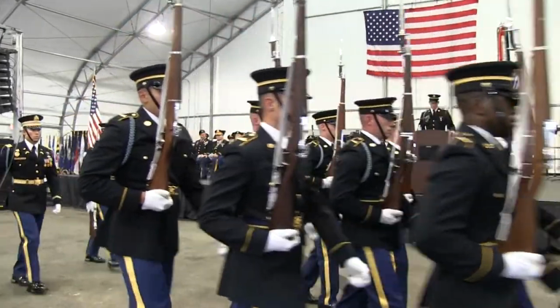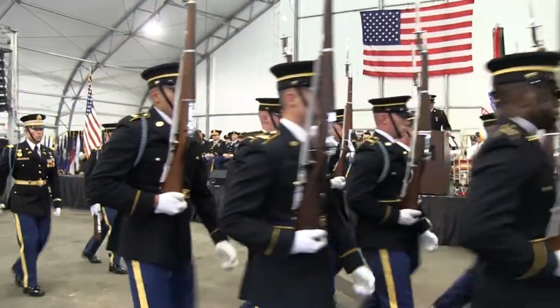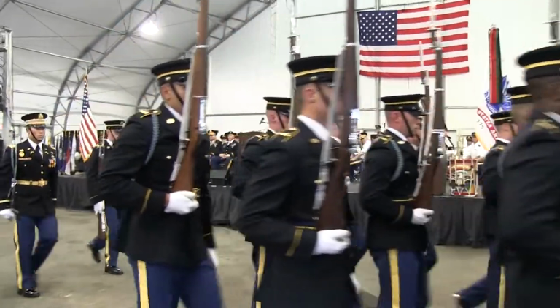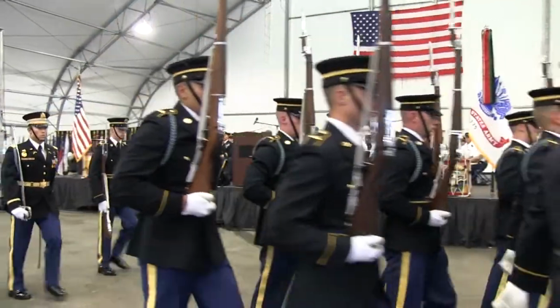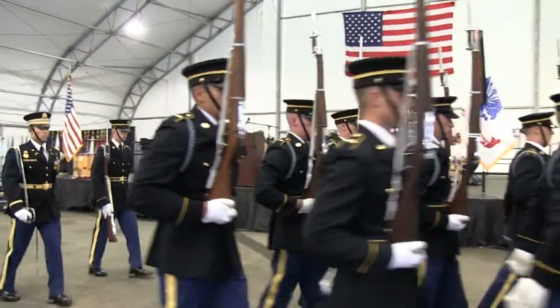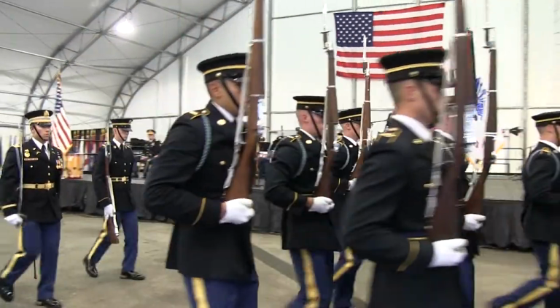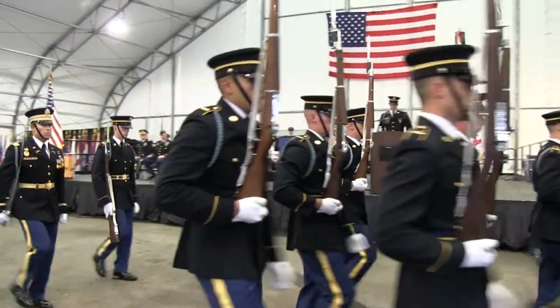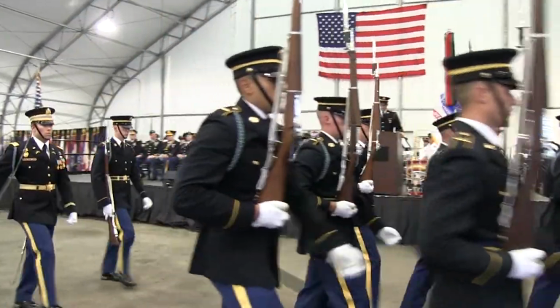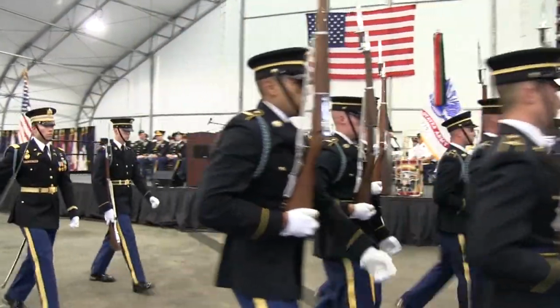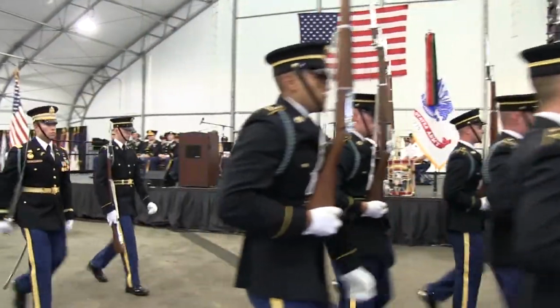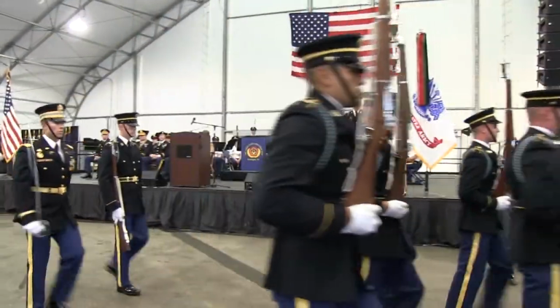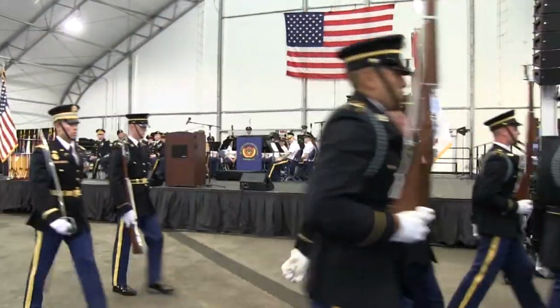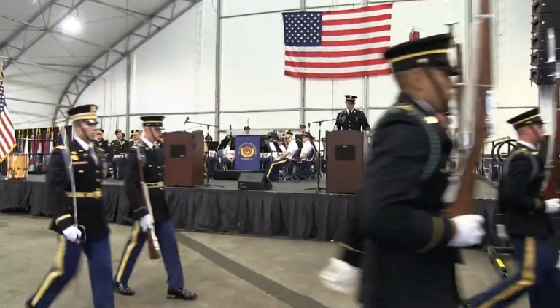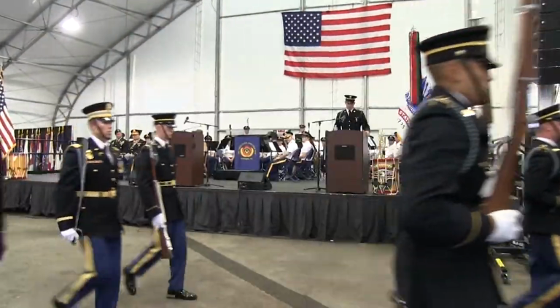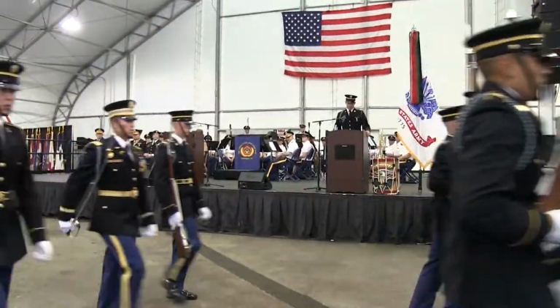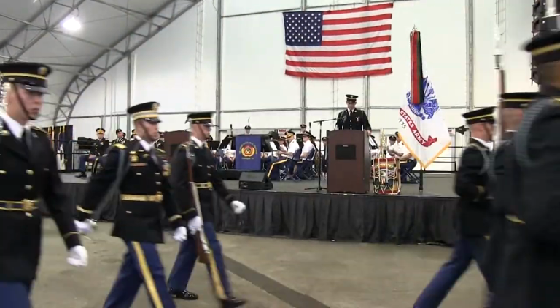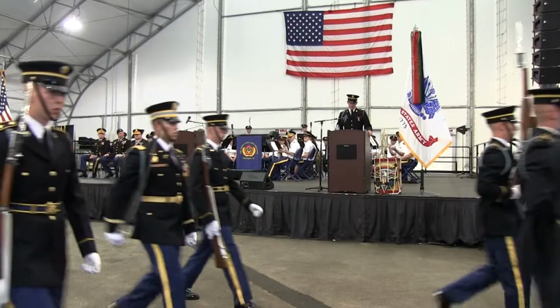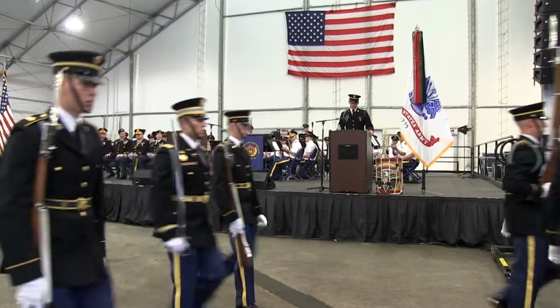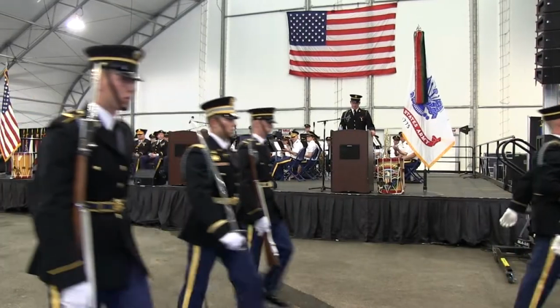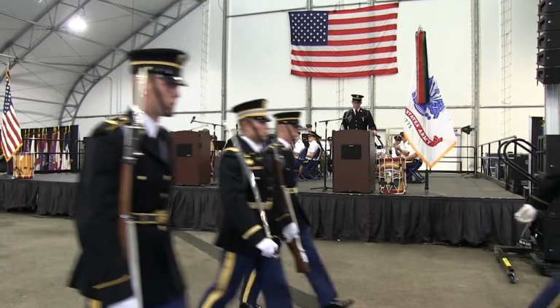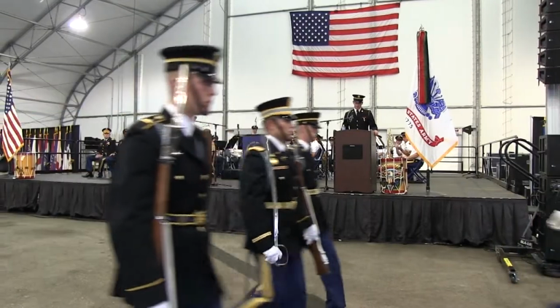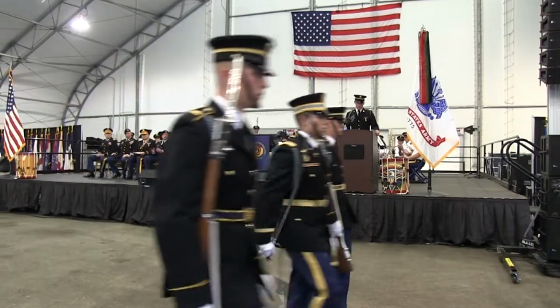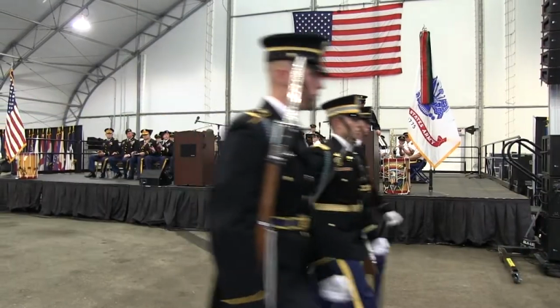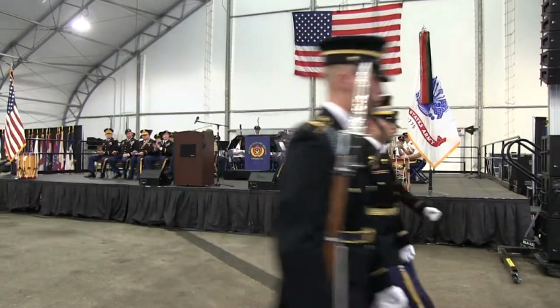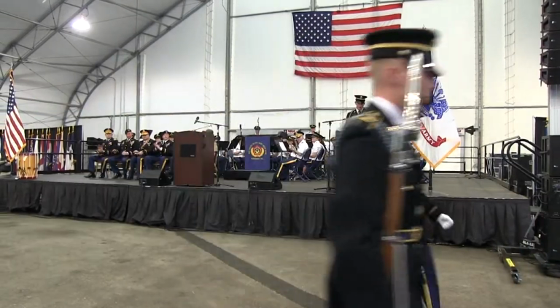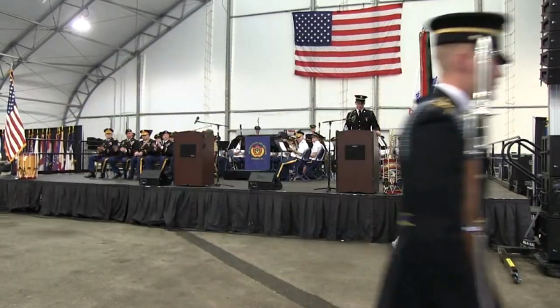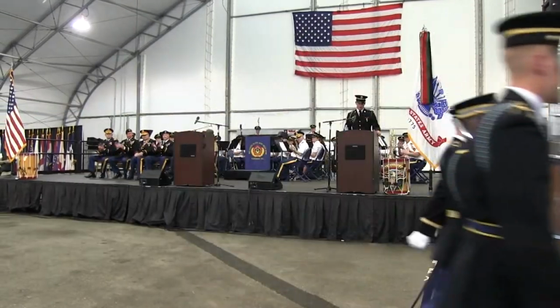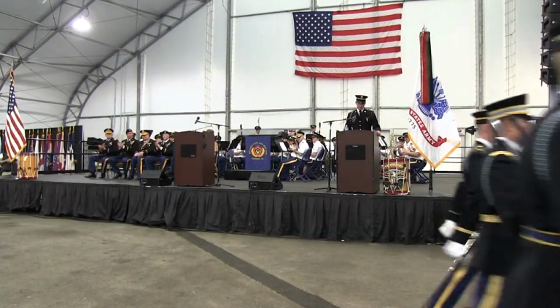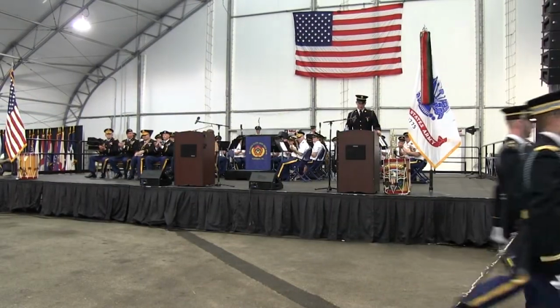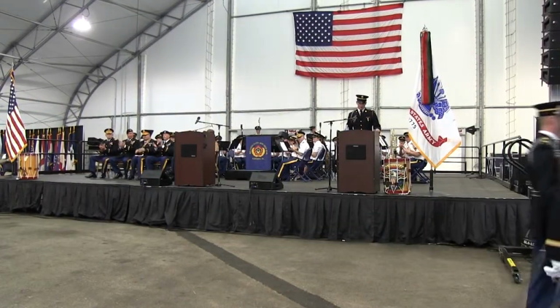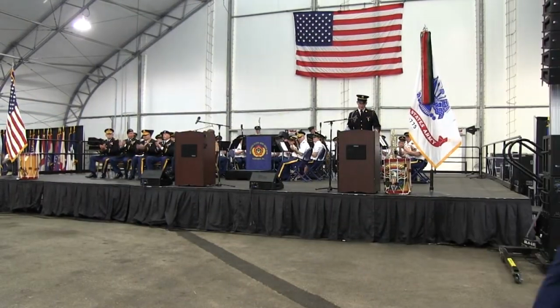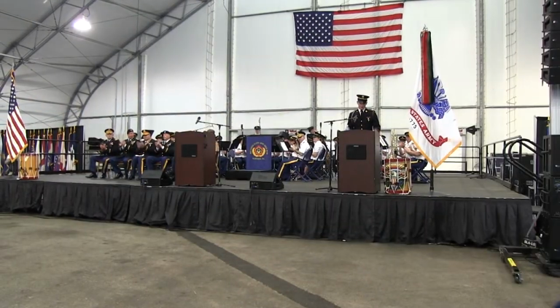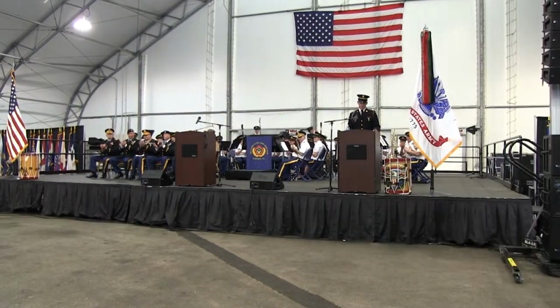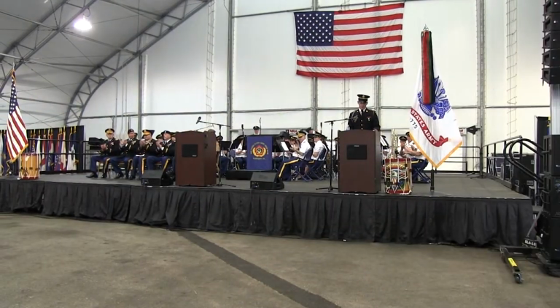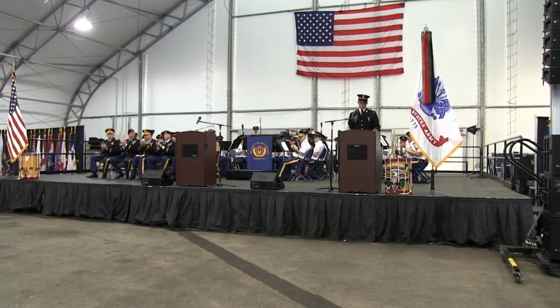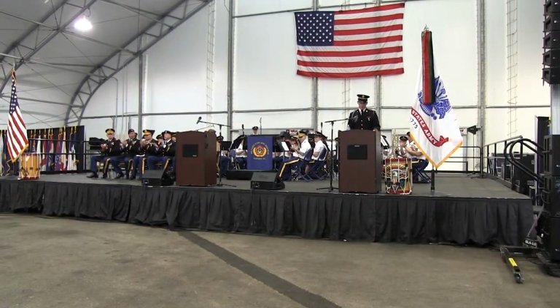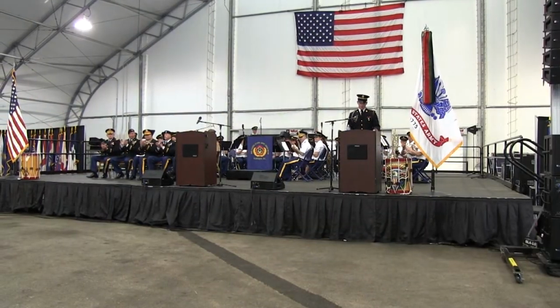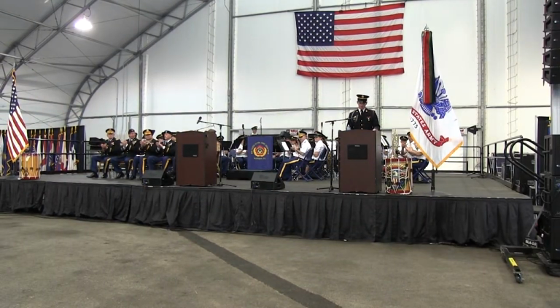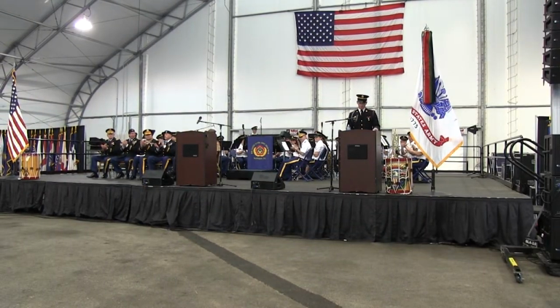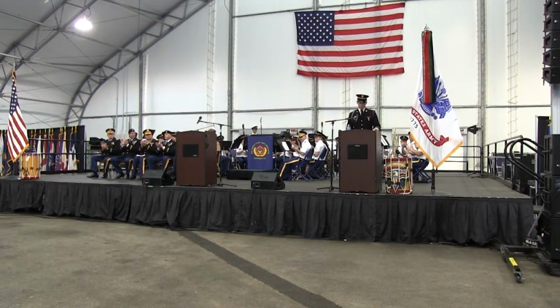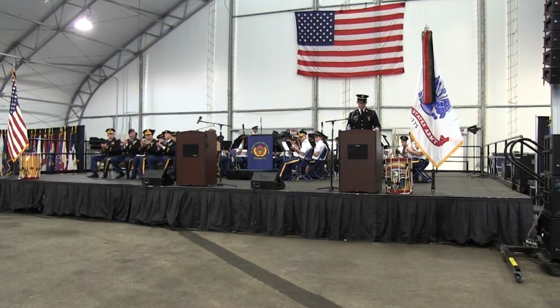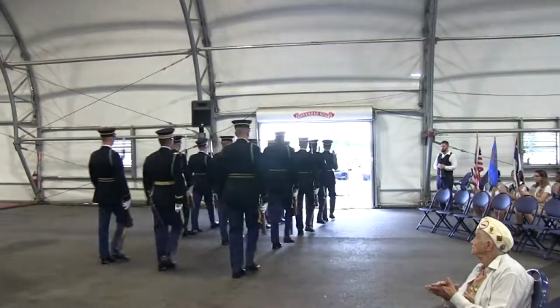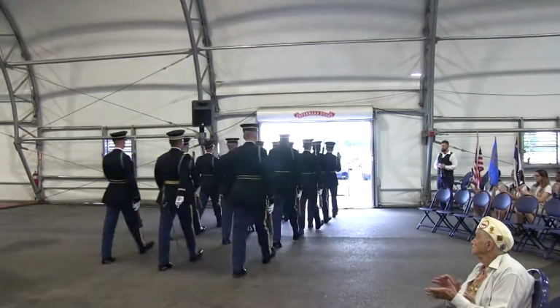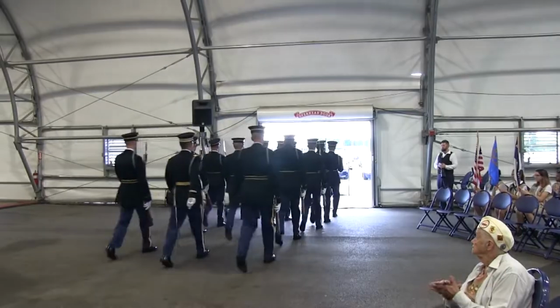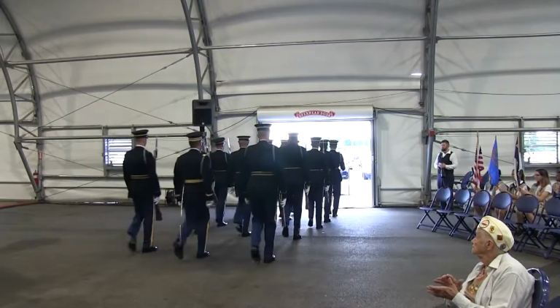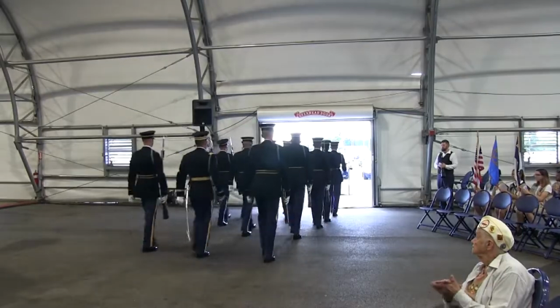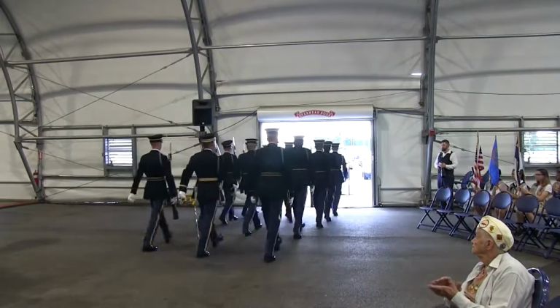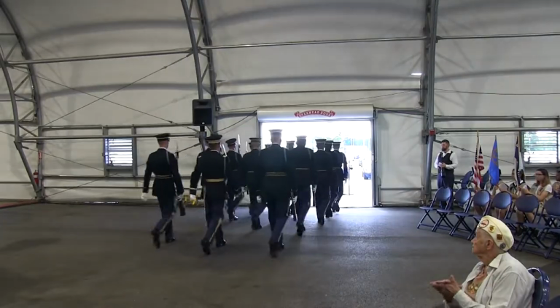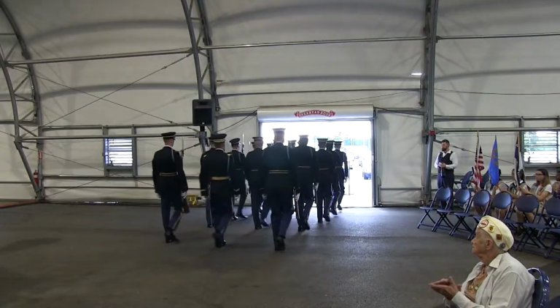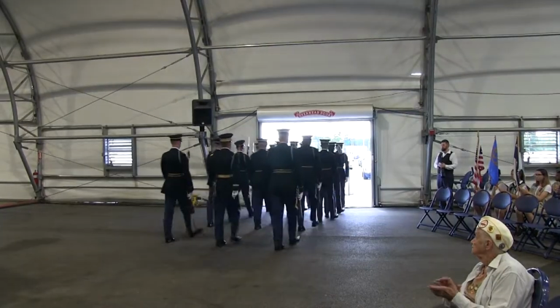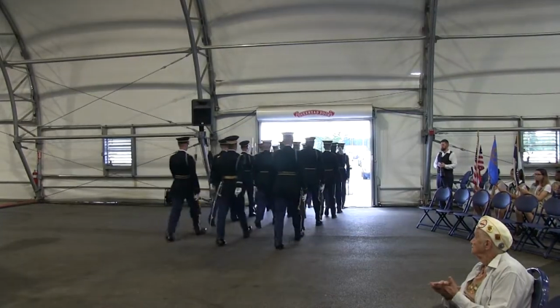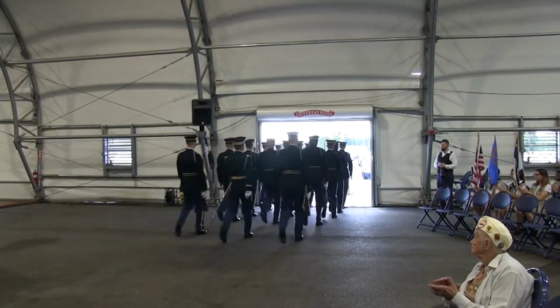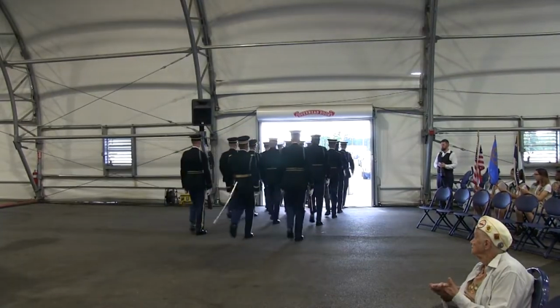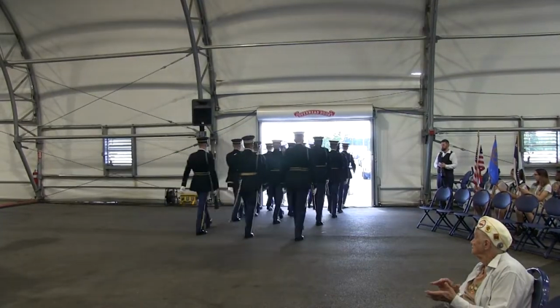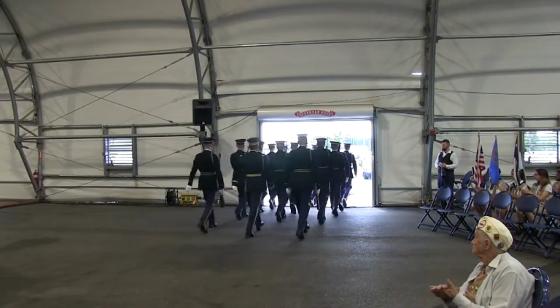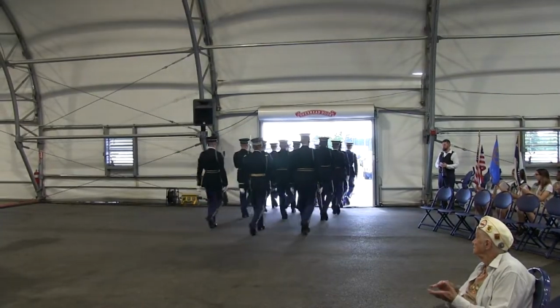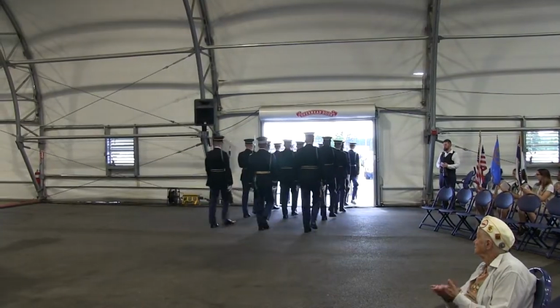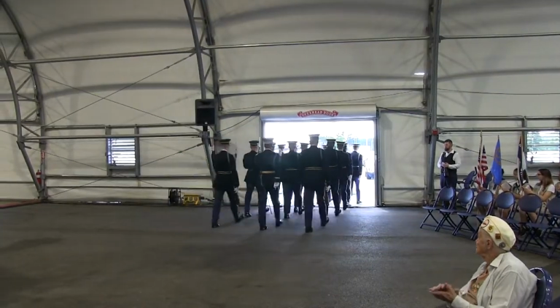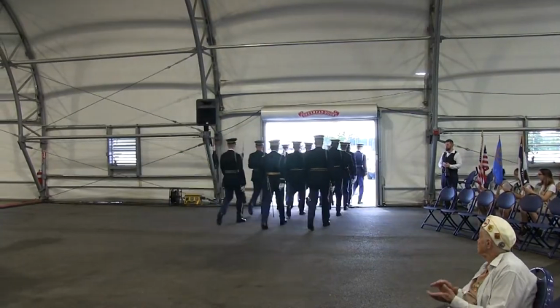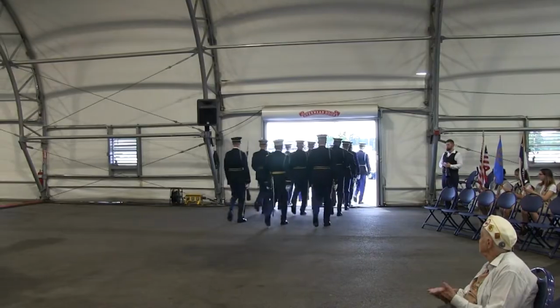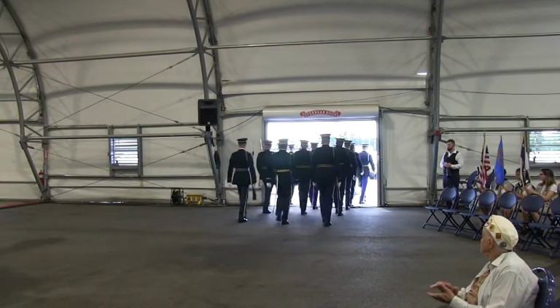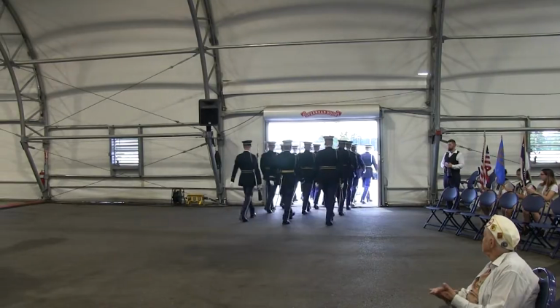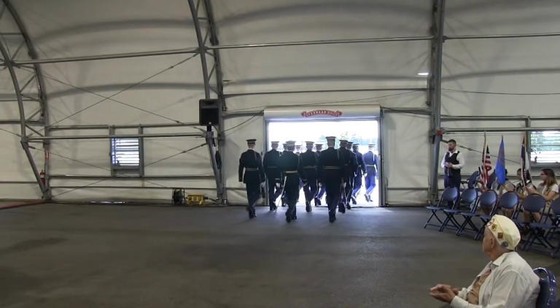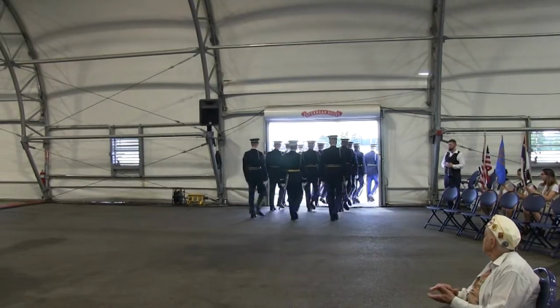Ladies and gentlemen, once again, the ambassador of today's army, yesterday's and tomorrow's — the United States Army Drill Team.